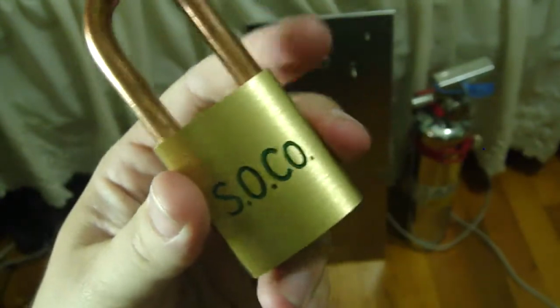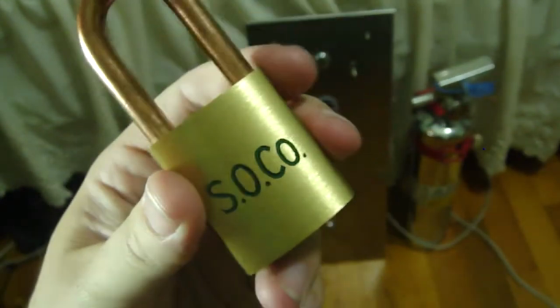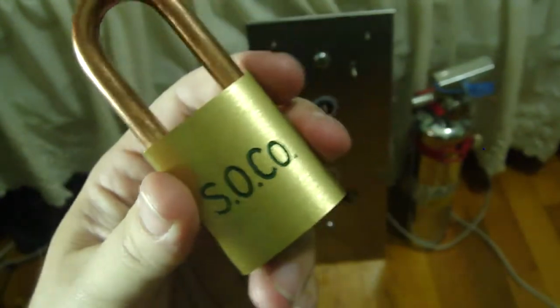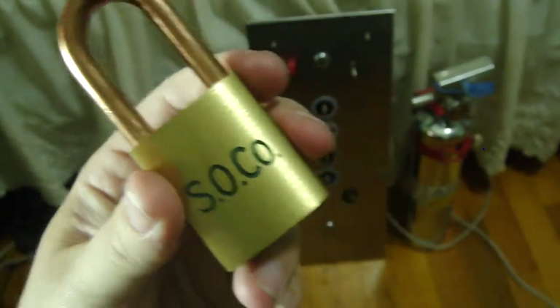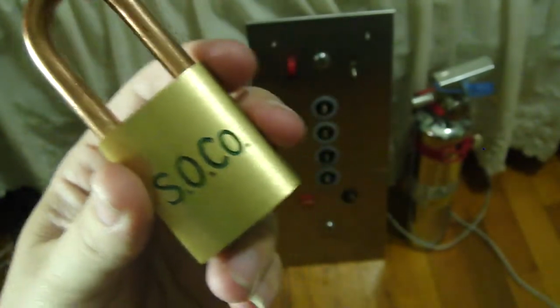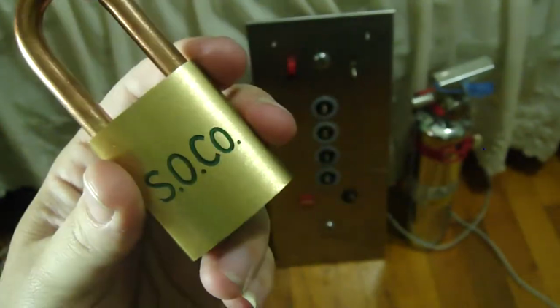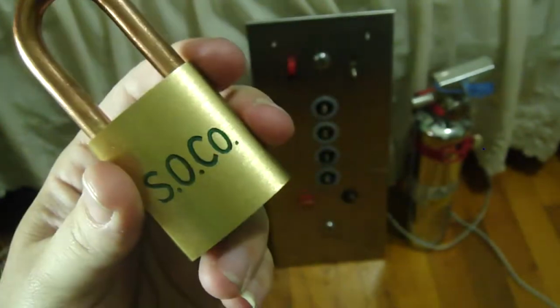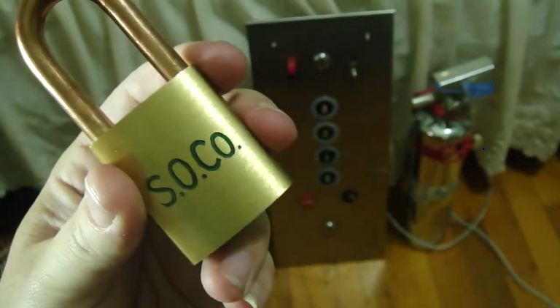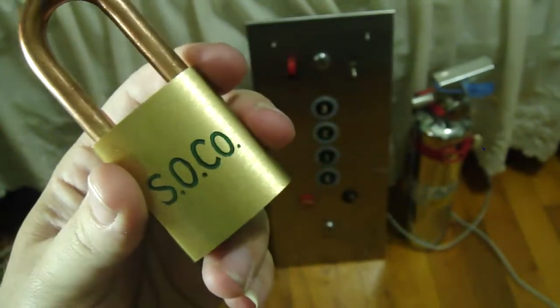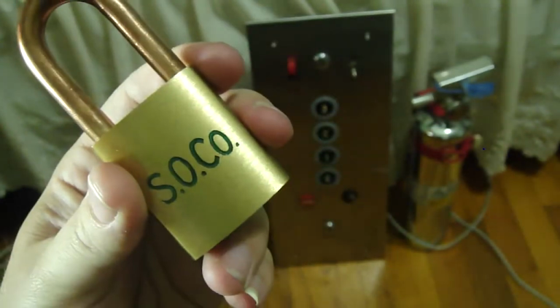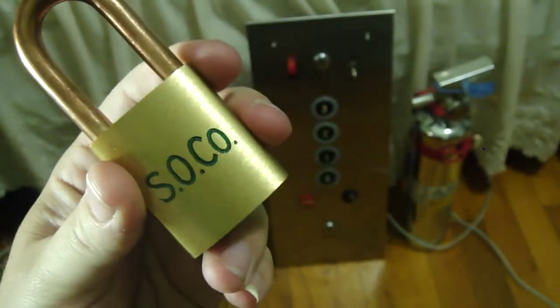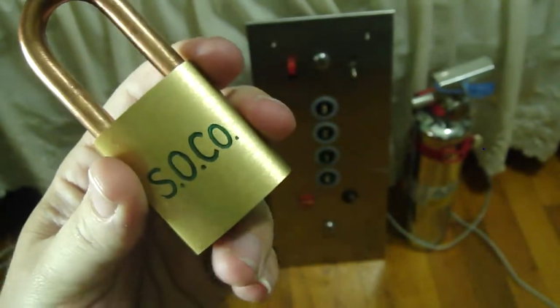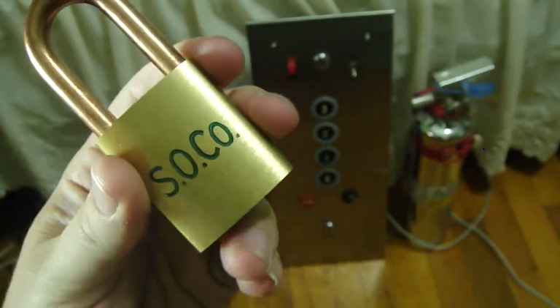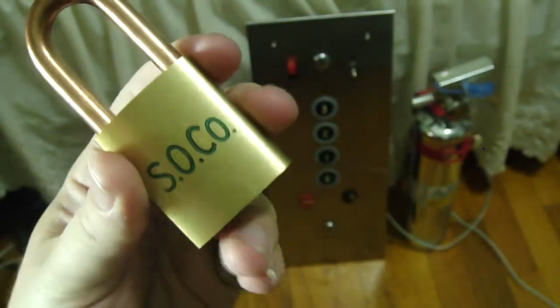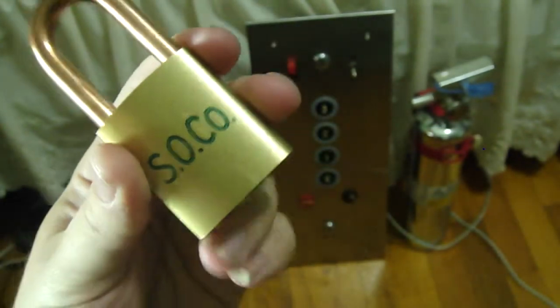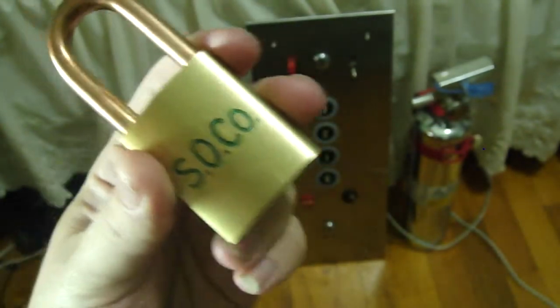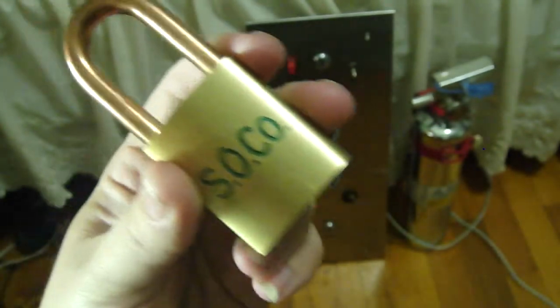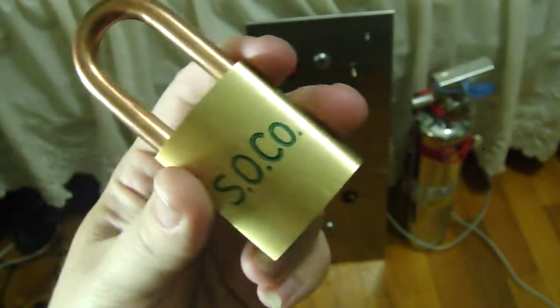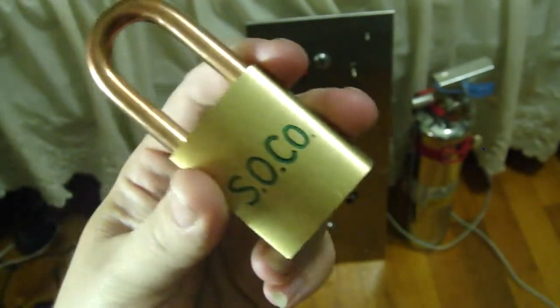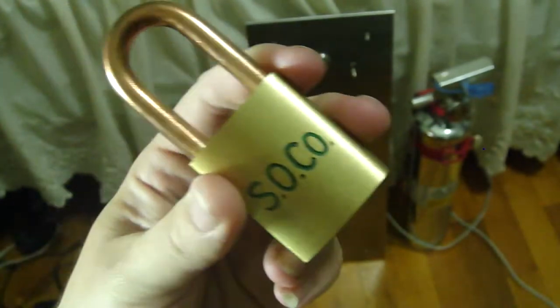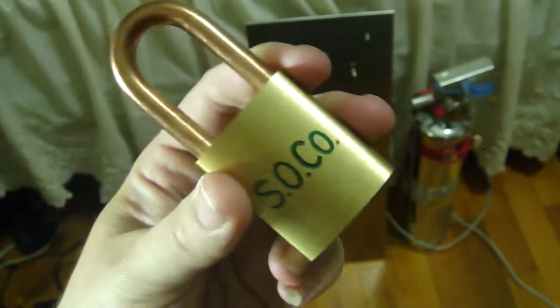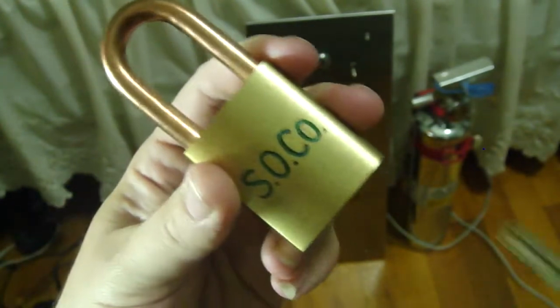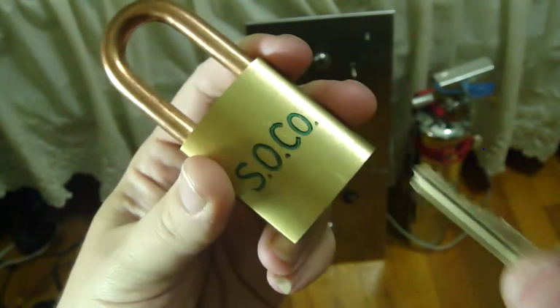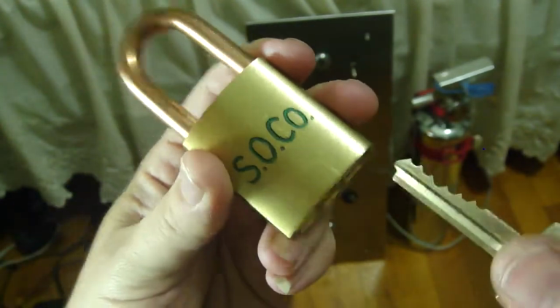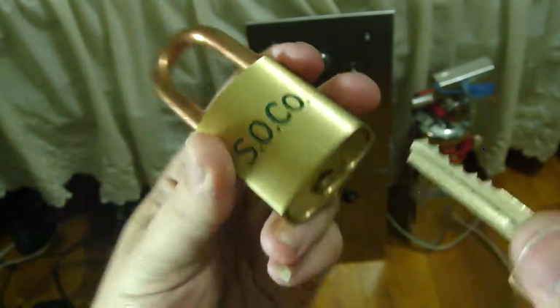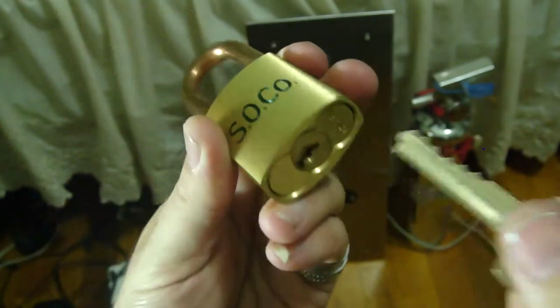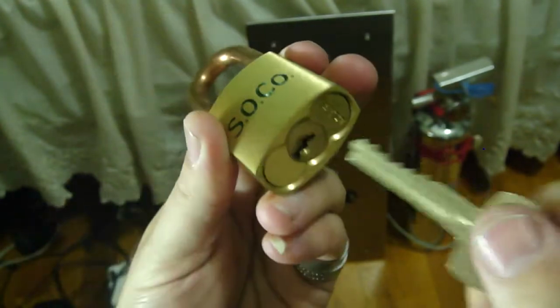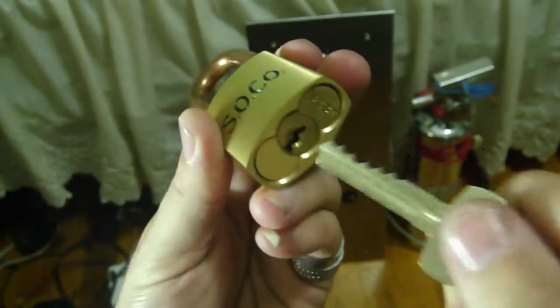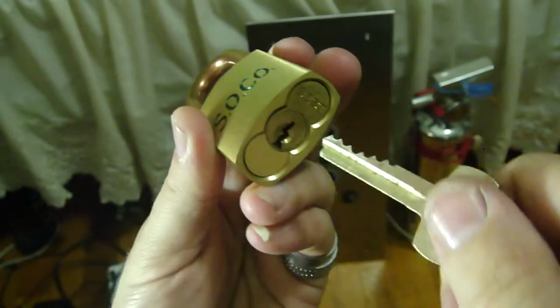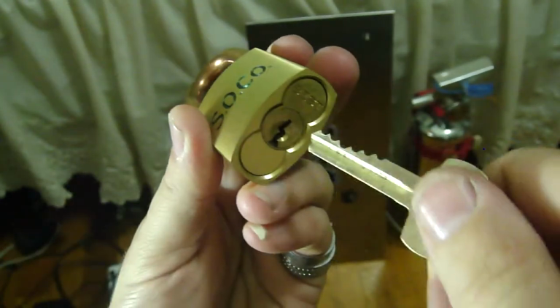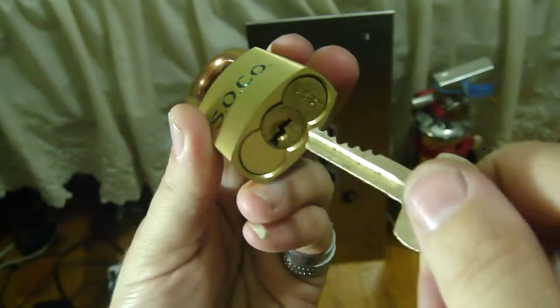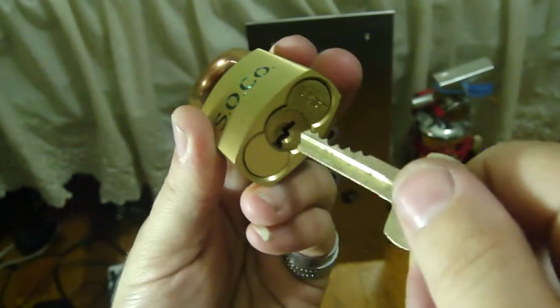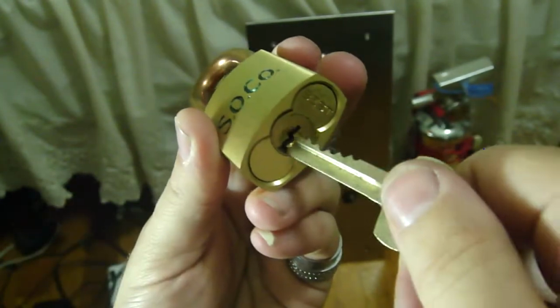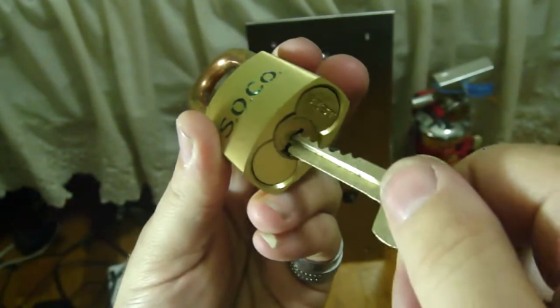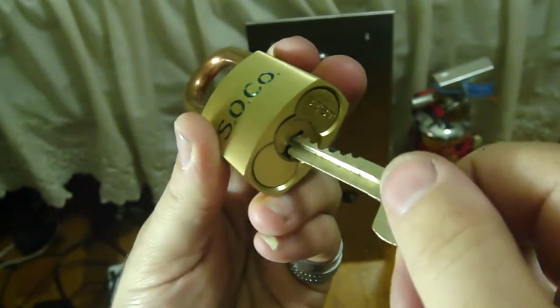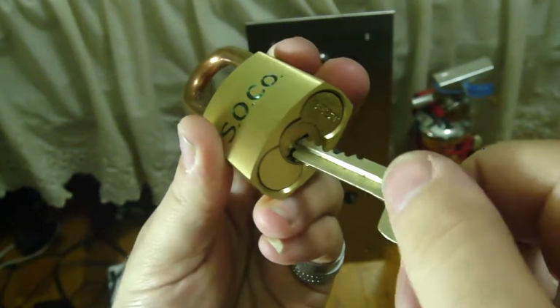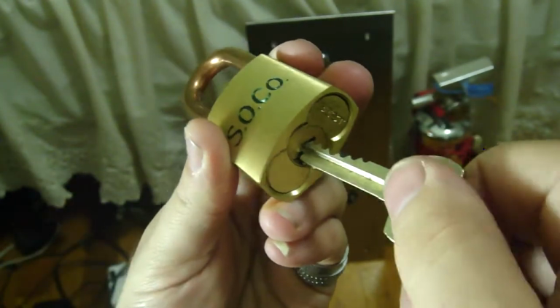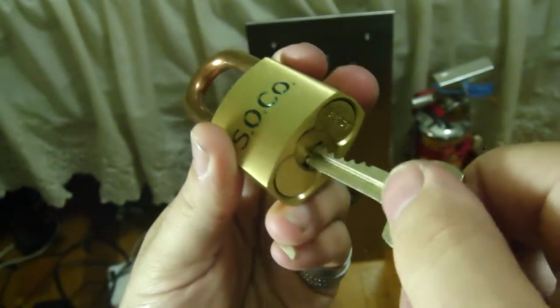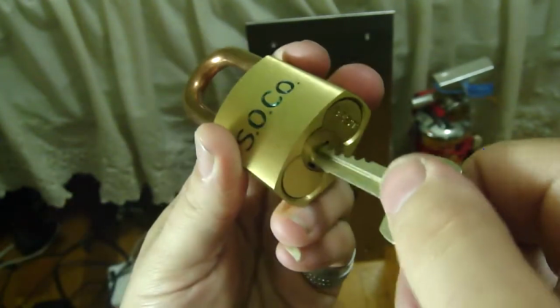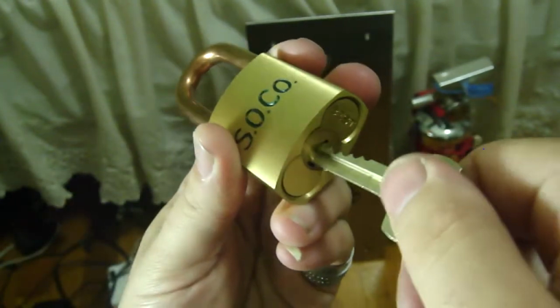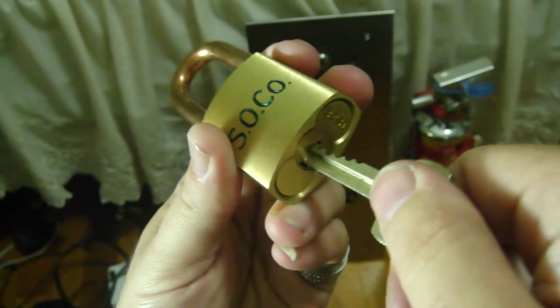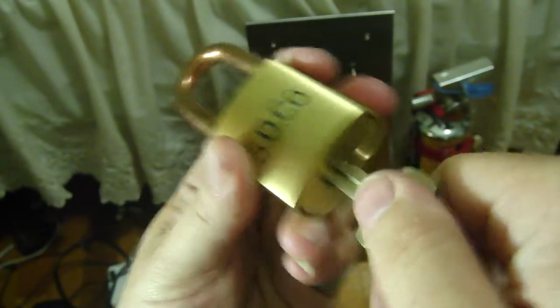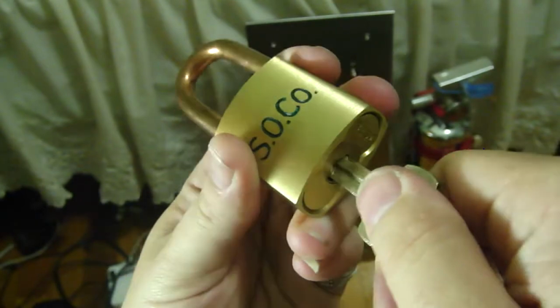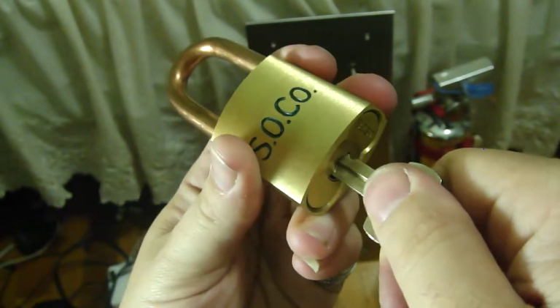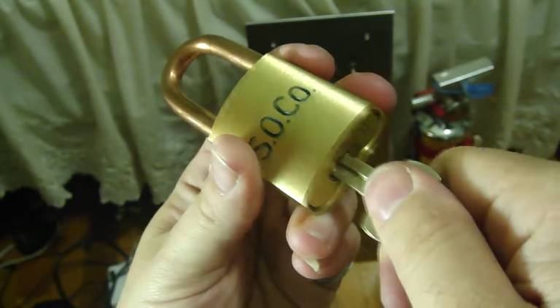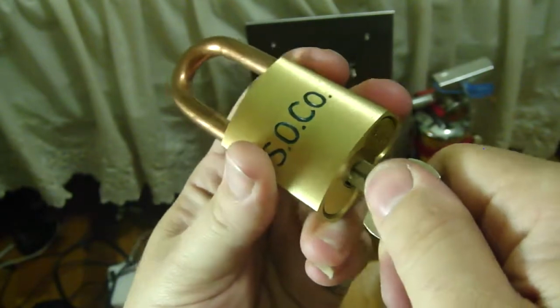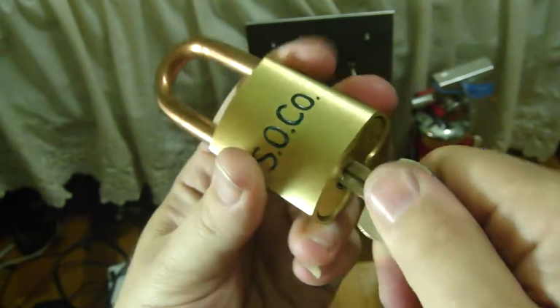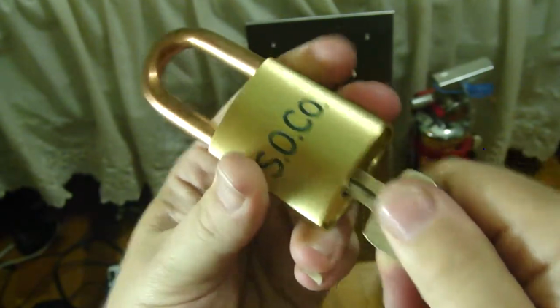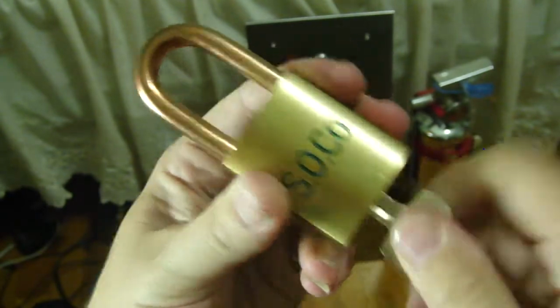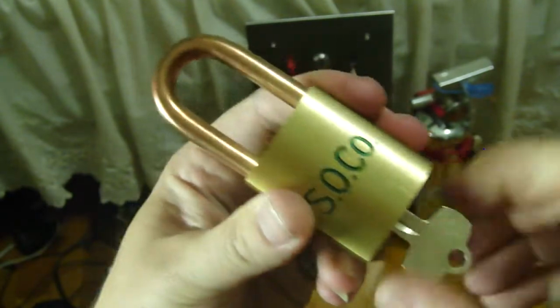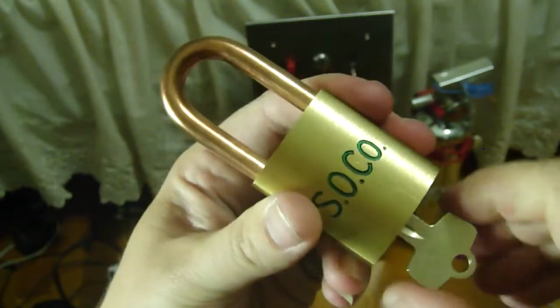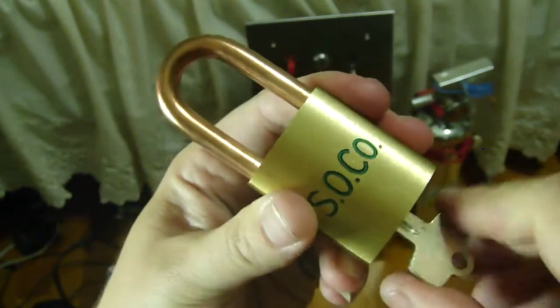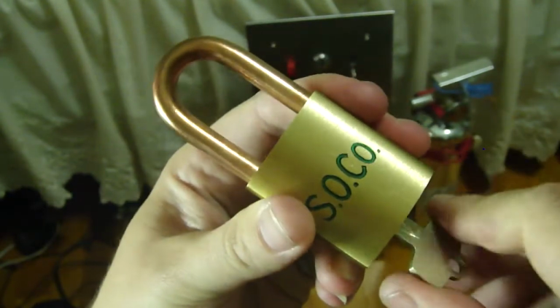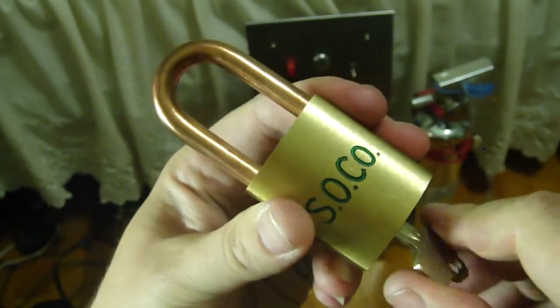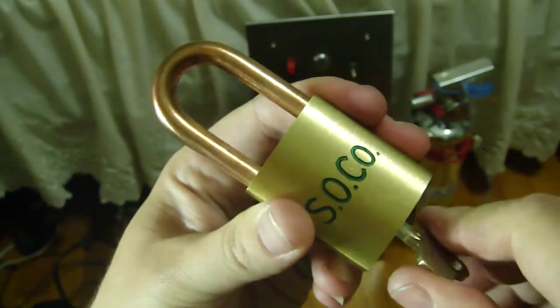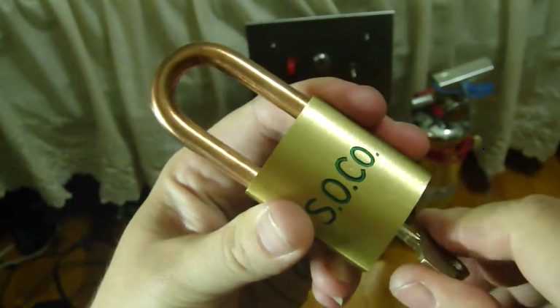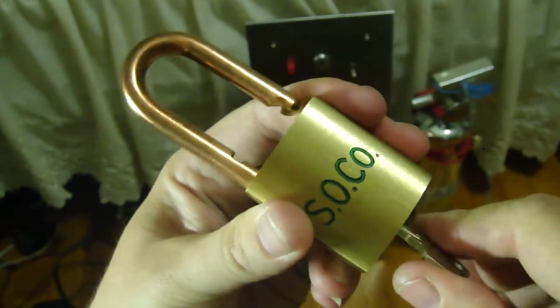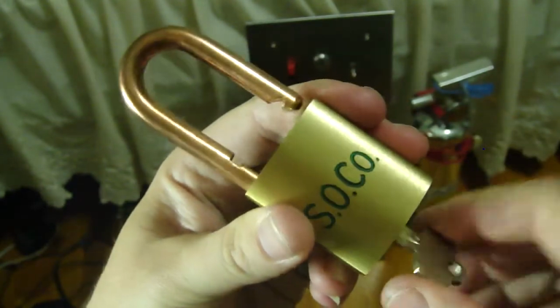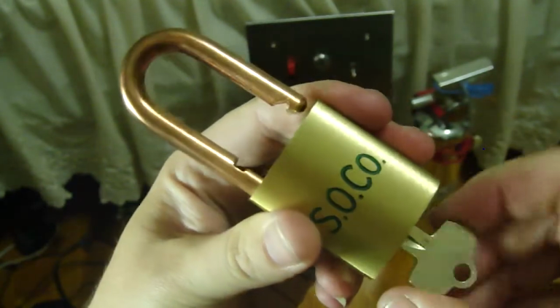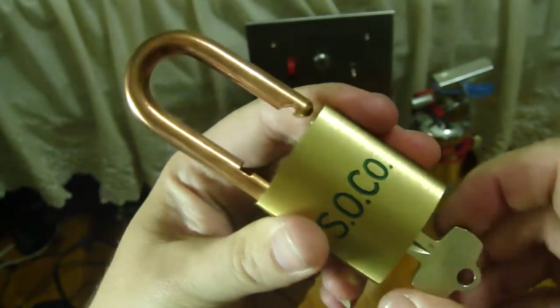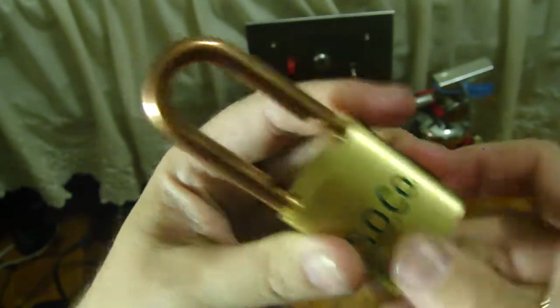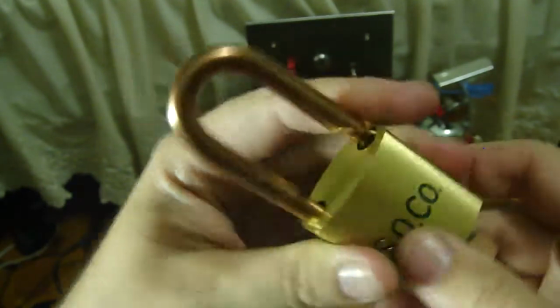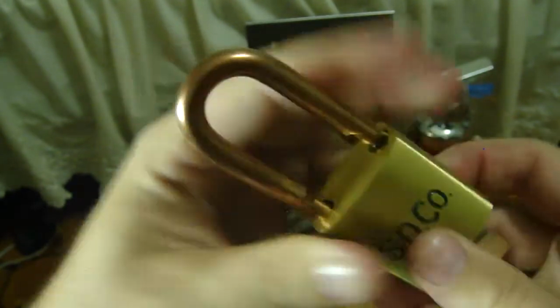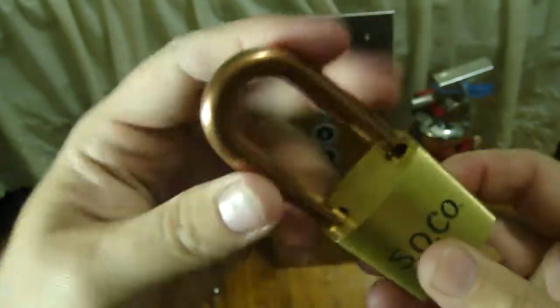SOCO, I think, stands for Standard Oil Company. Once the core is back in the lock, it's good to go.